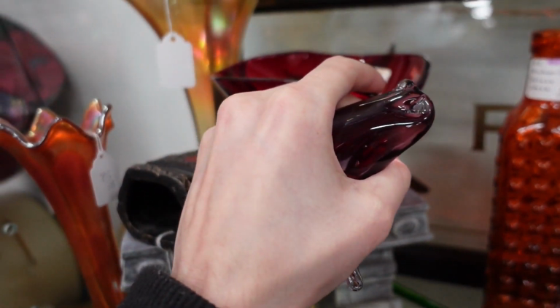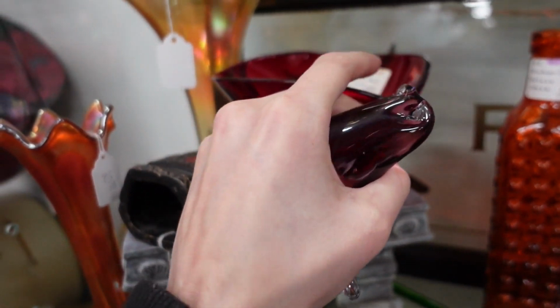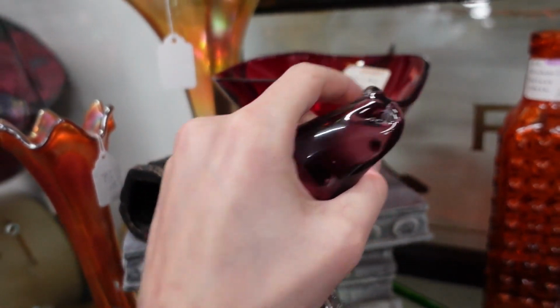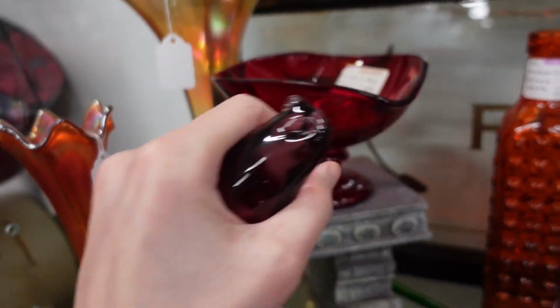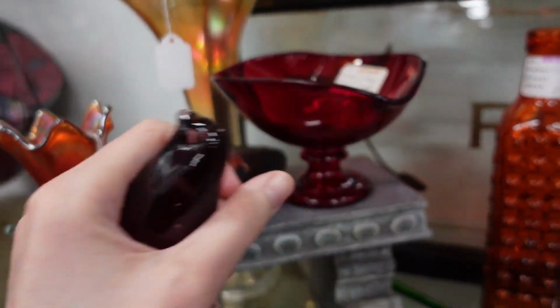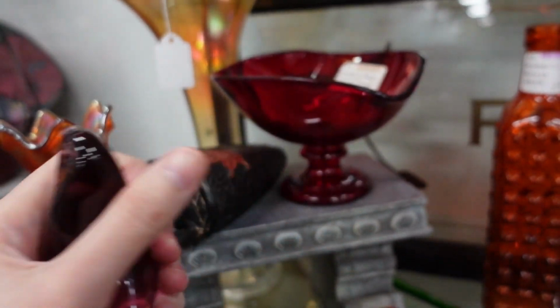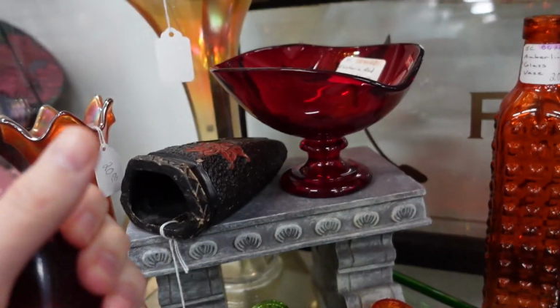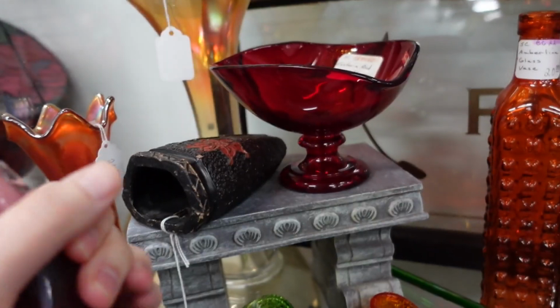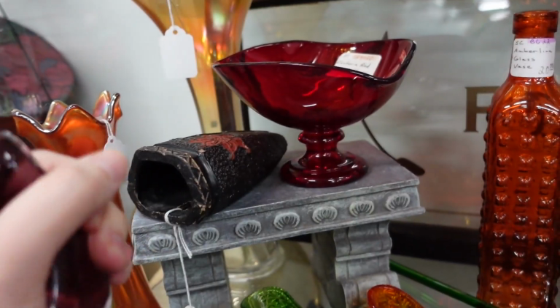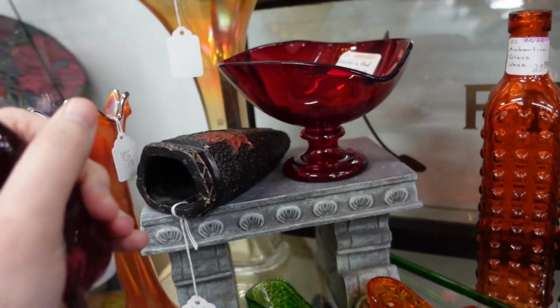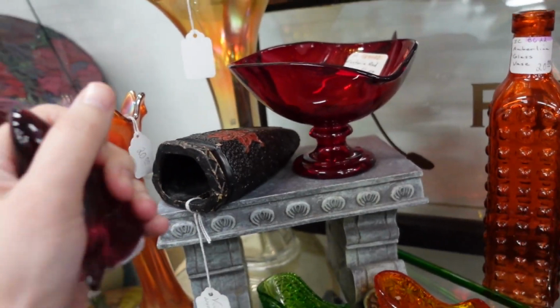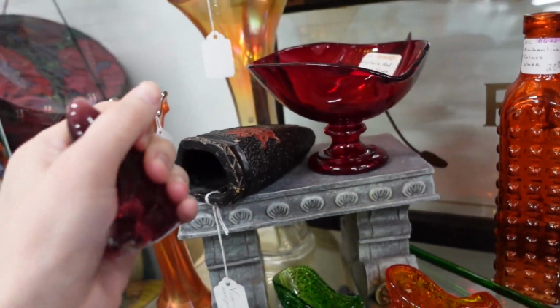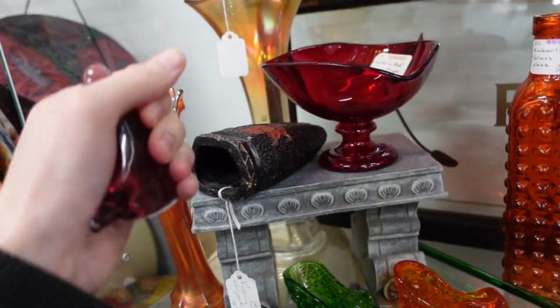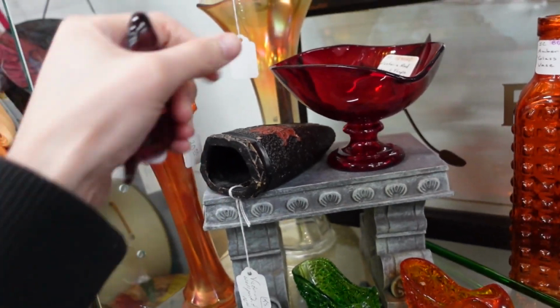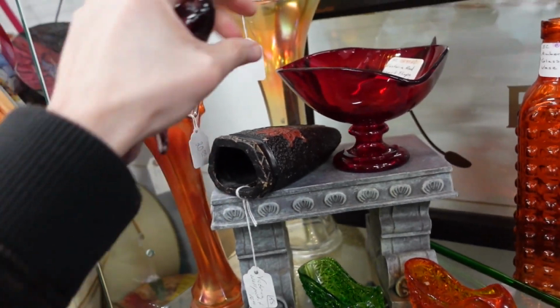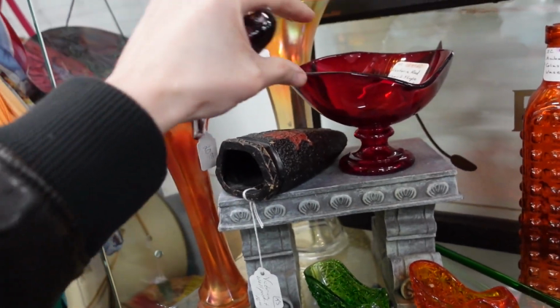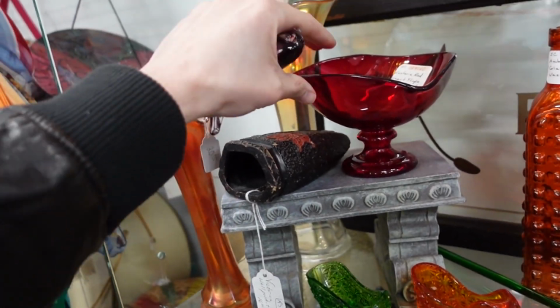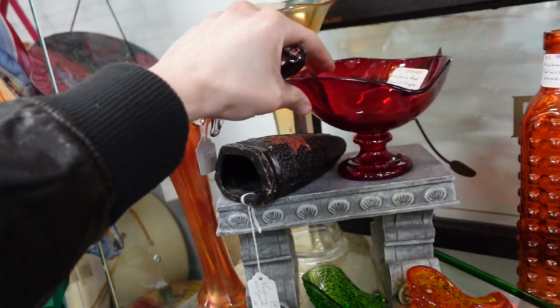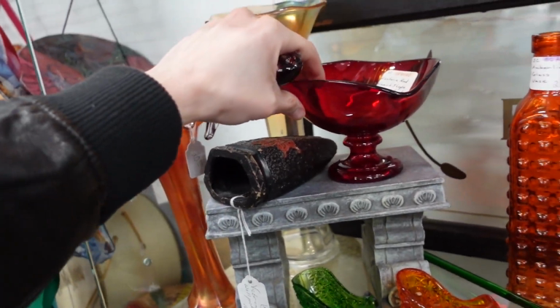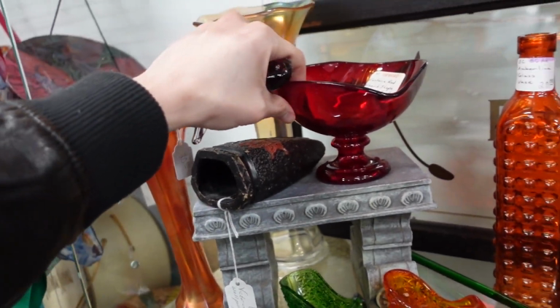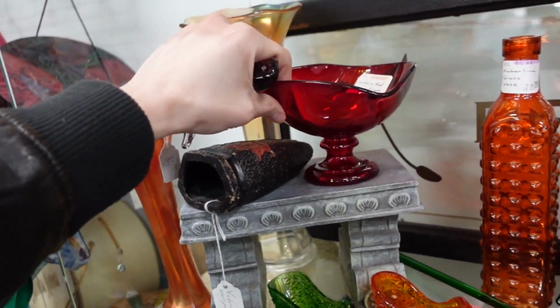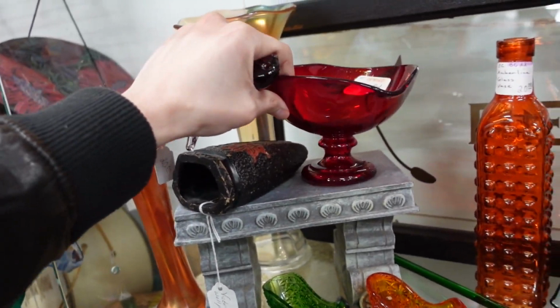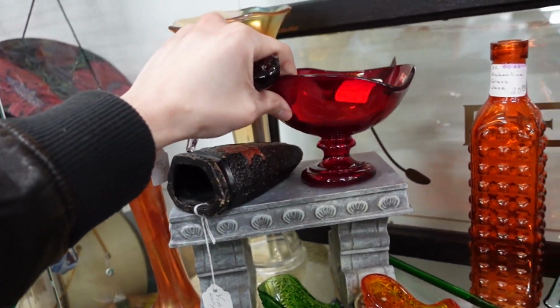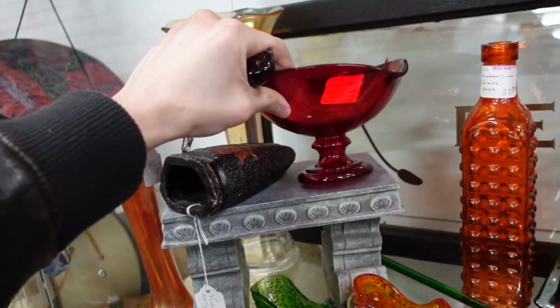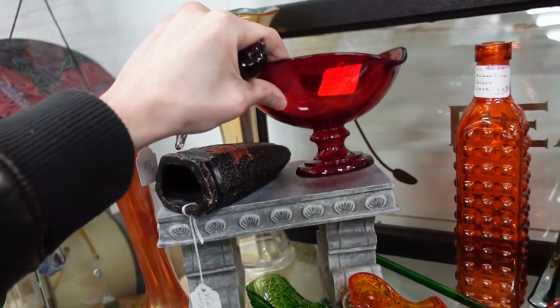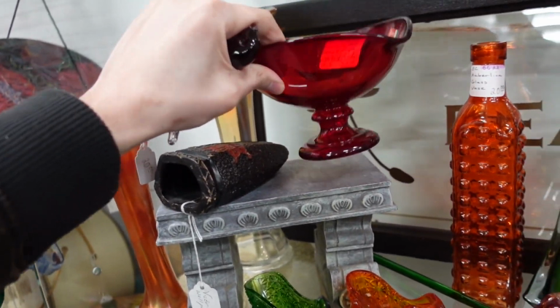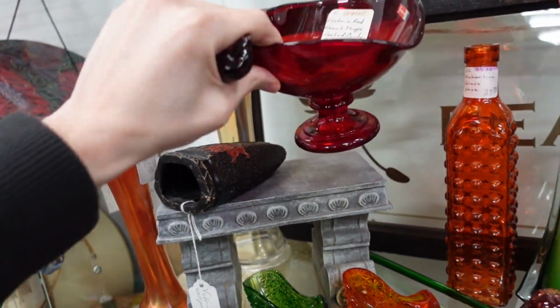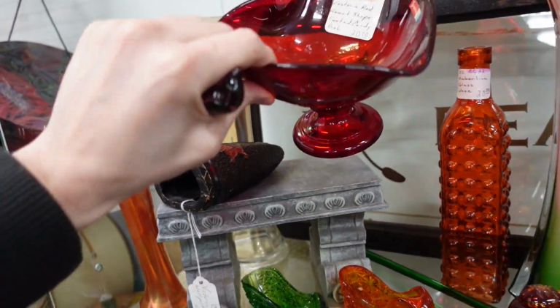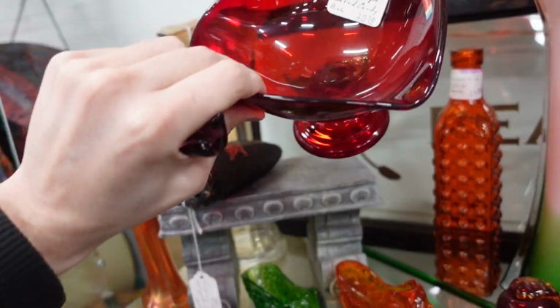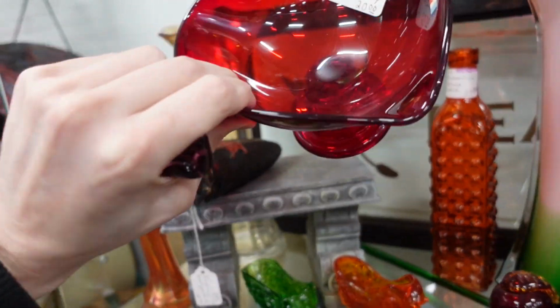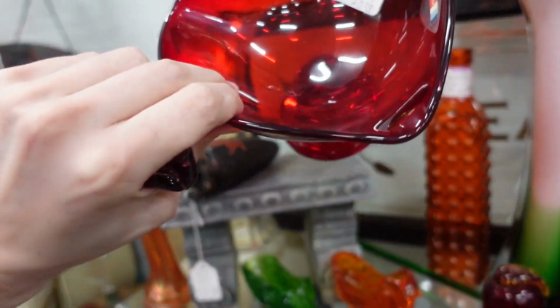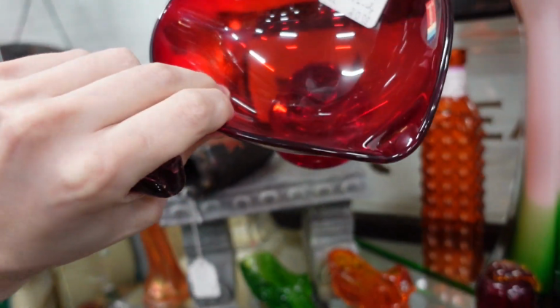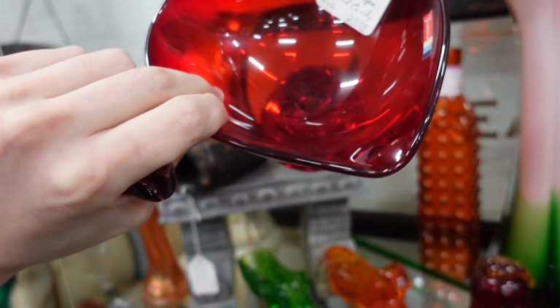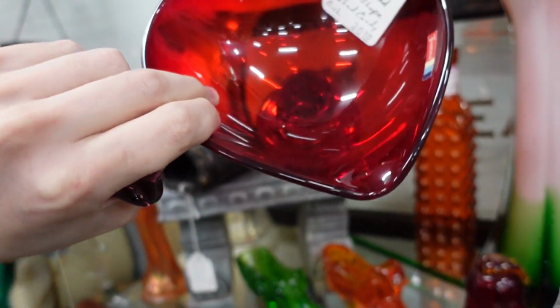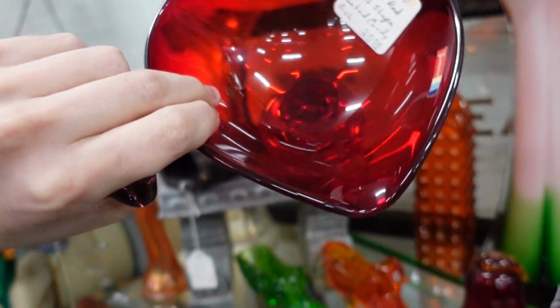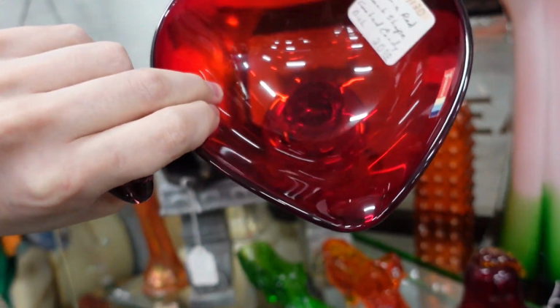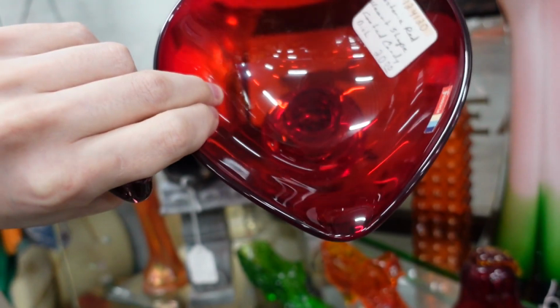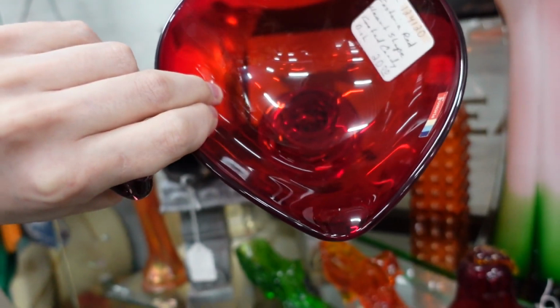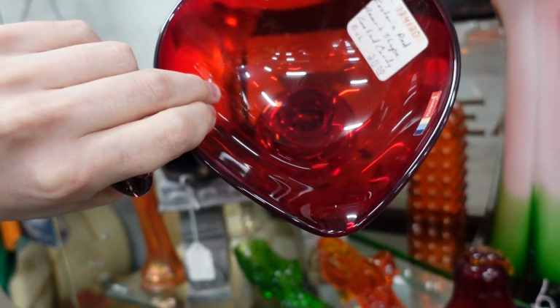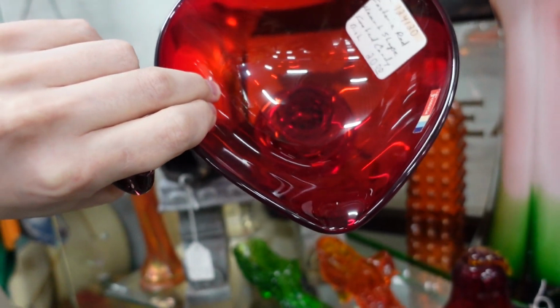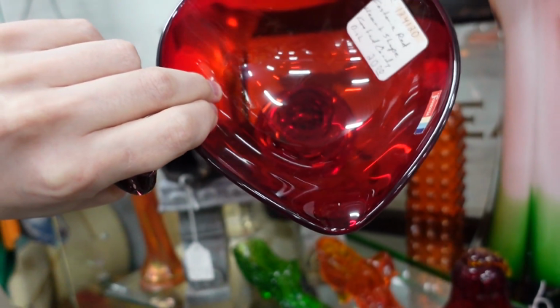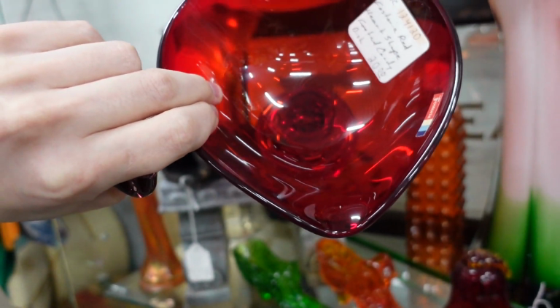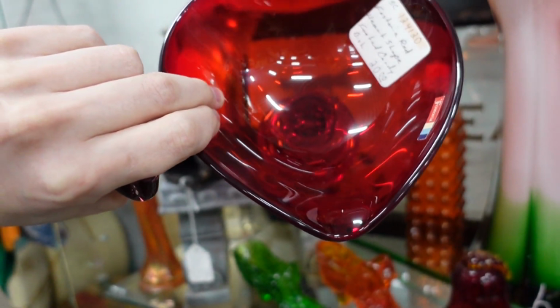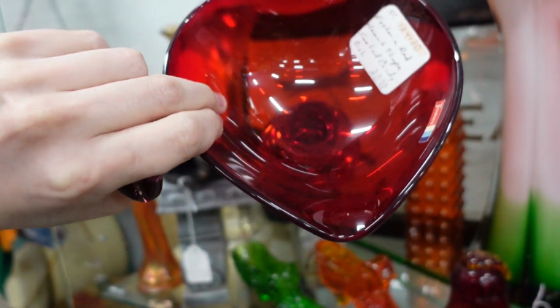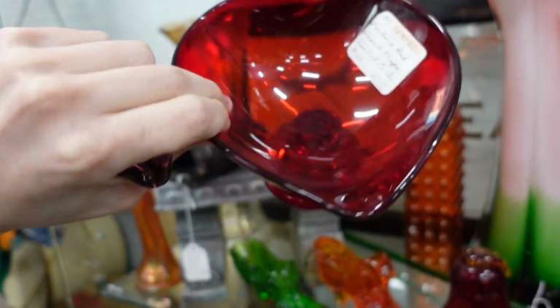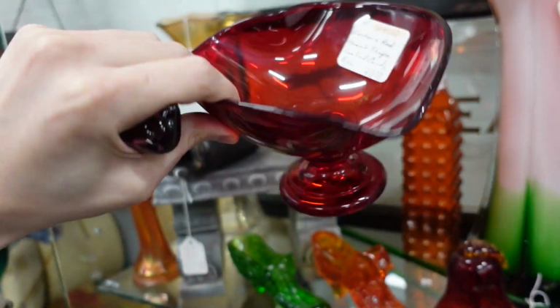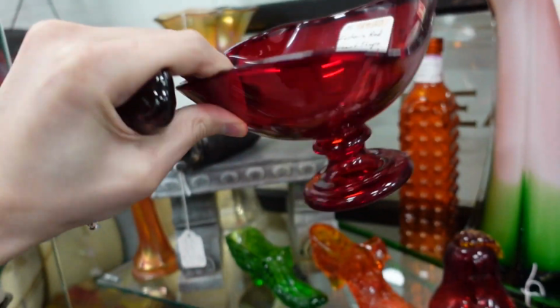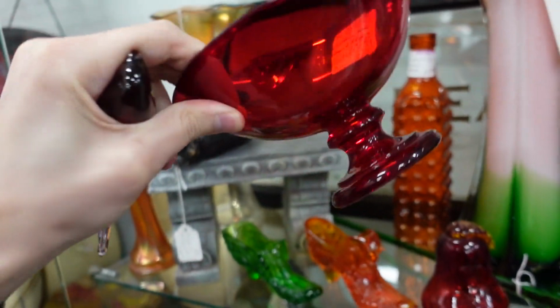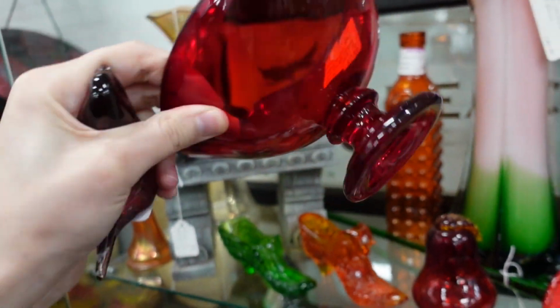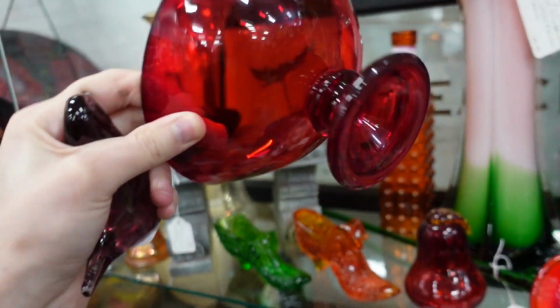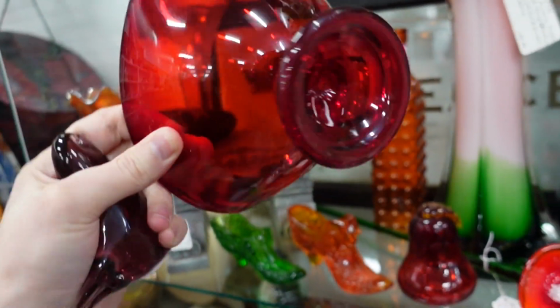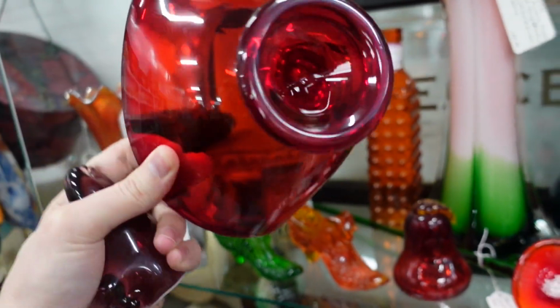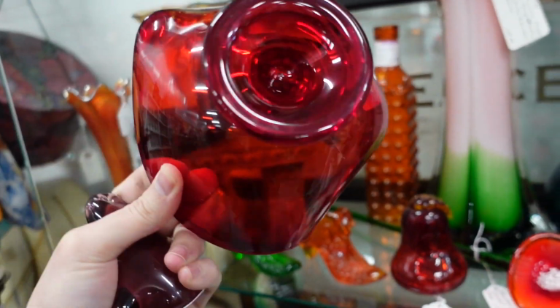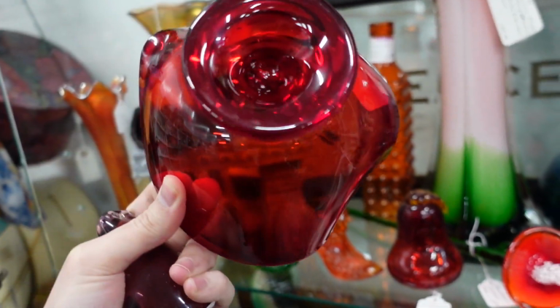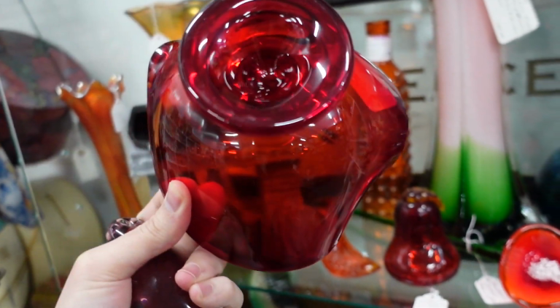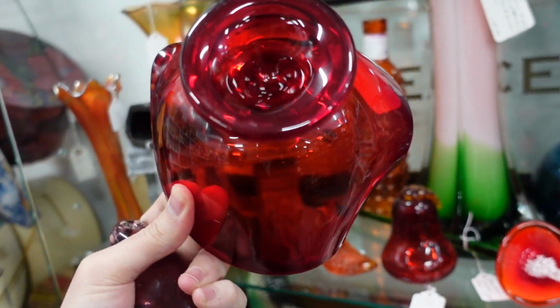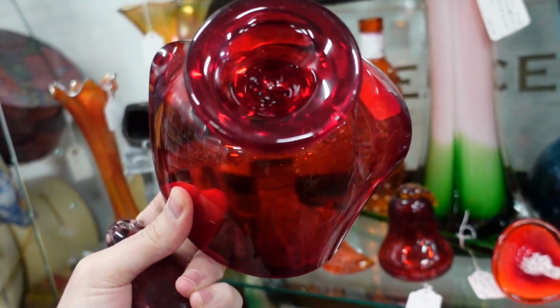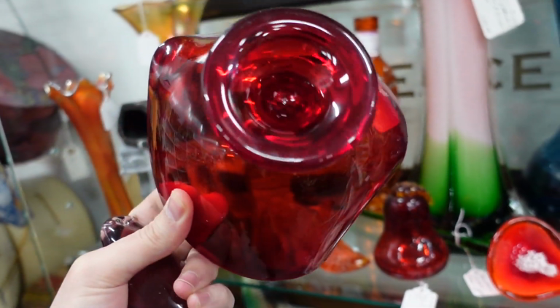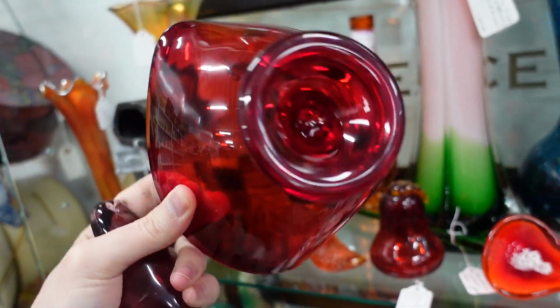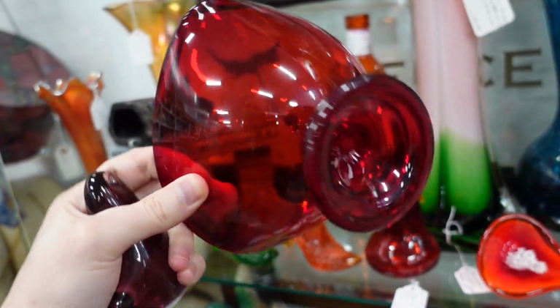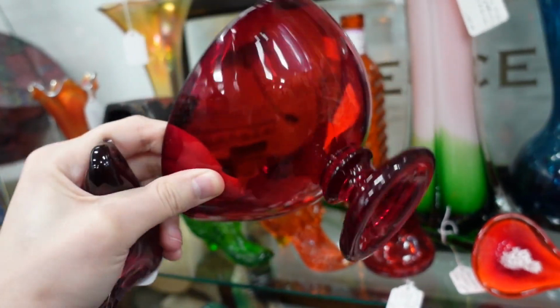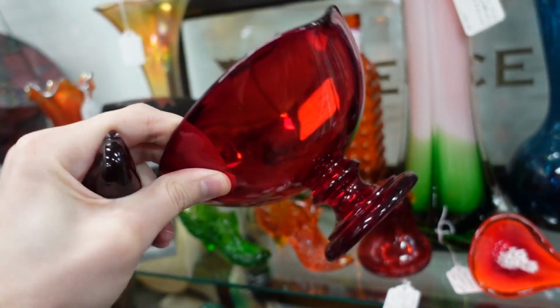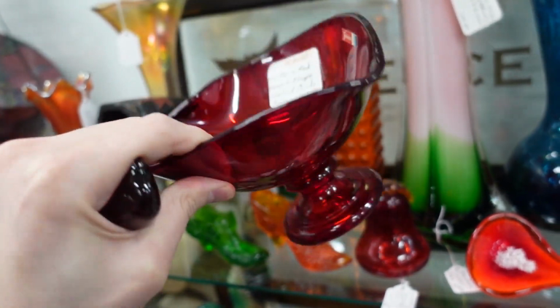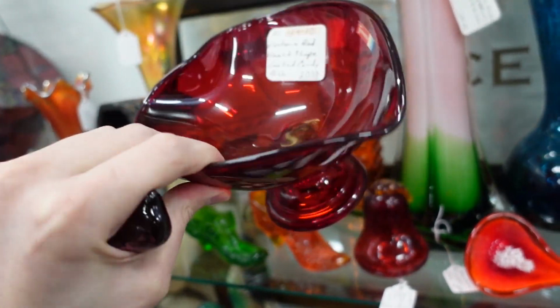It's a Fostoria and it's footed — it's $20. Oh, it's a heart! That would be so good for Valentine's Day.